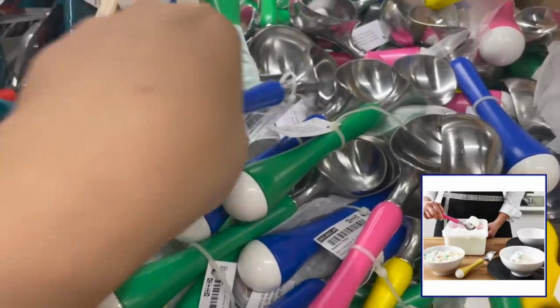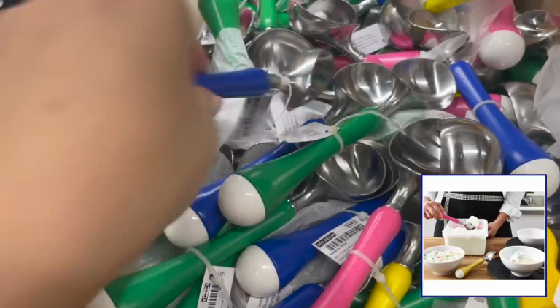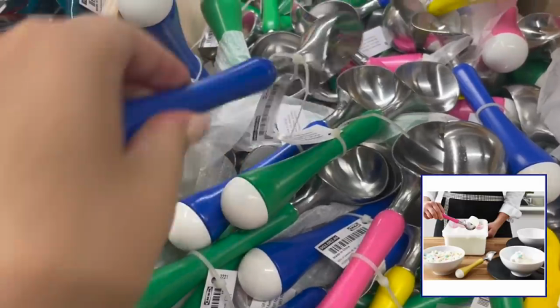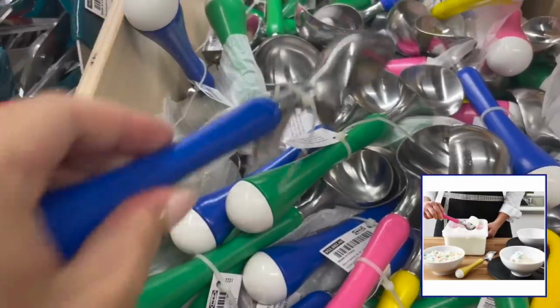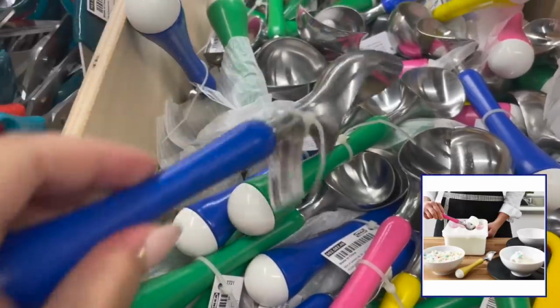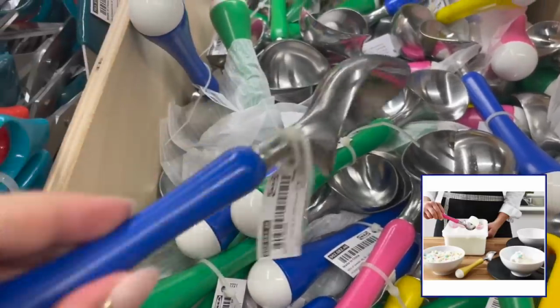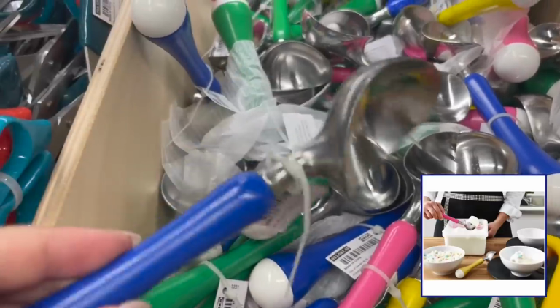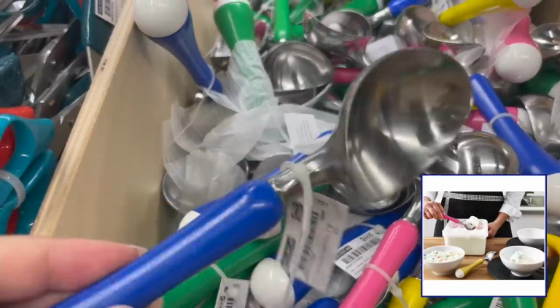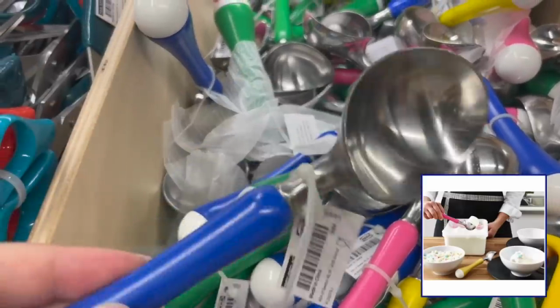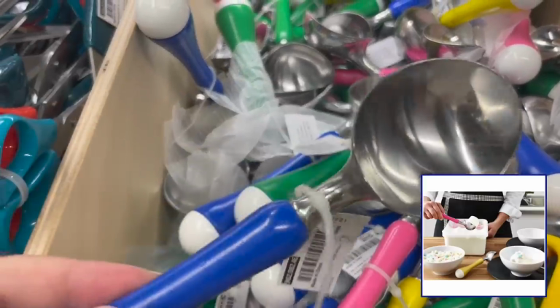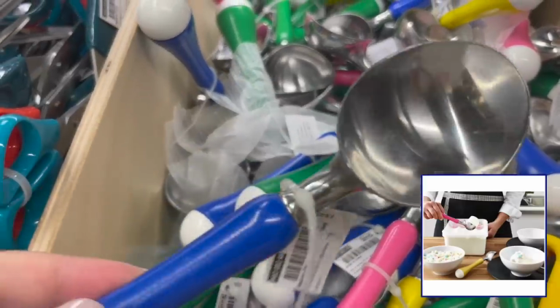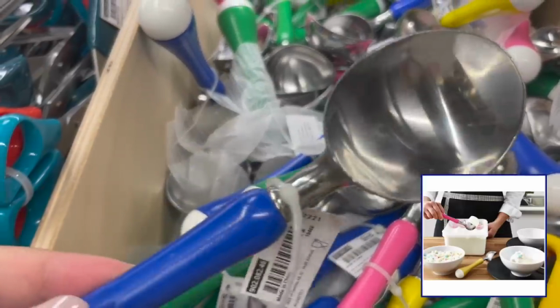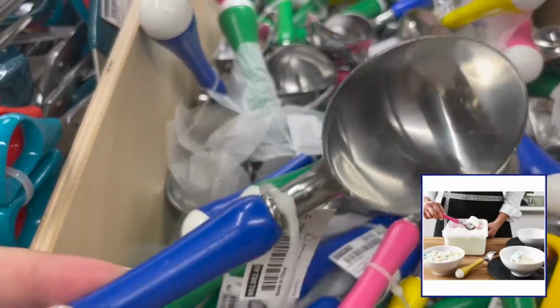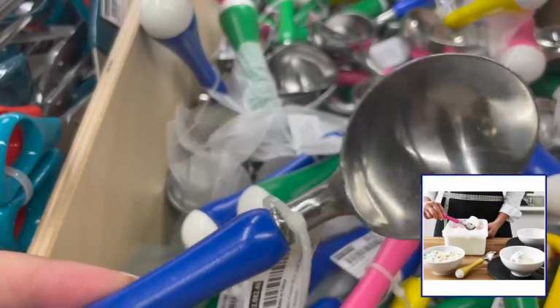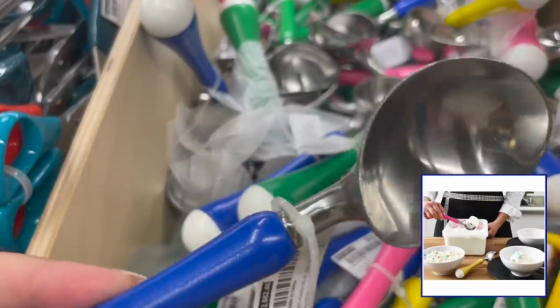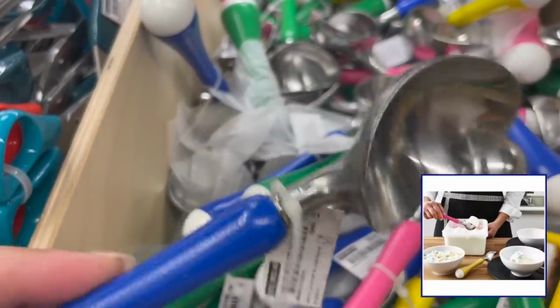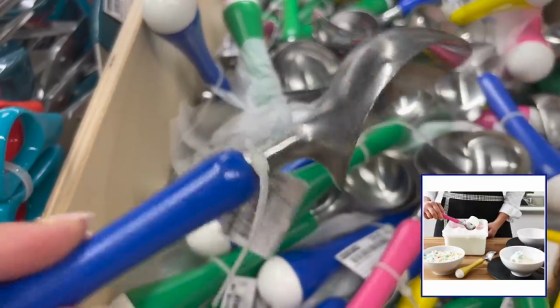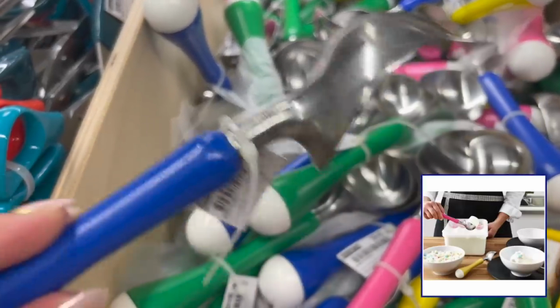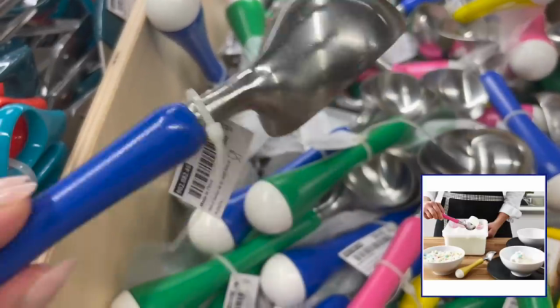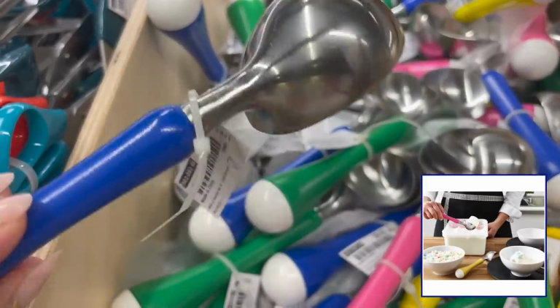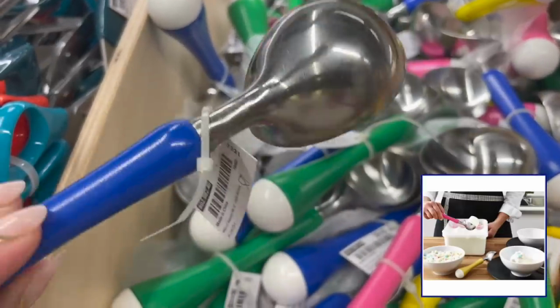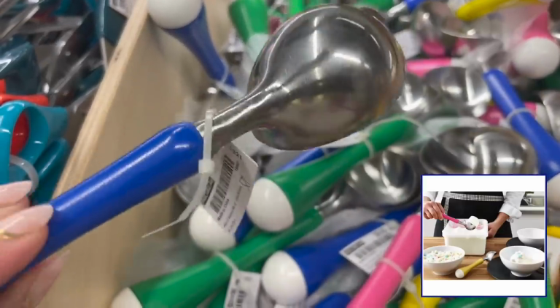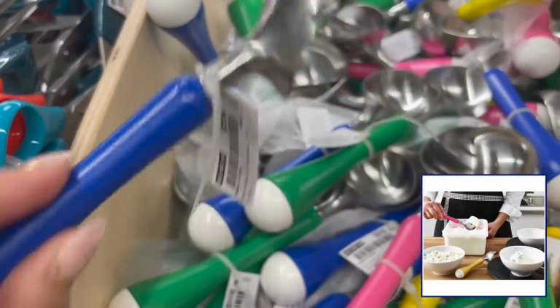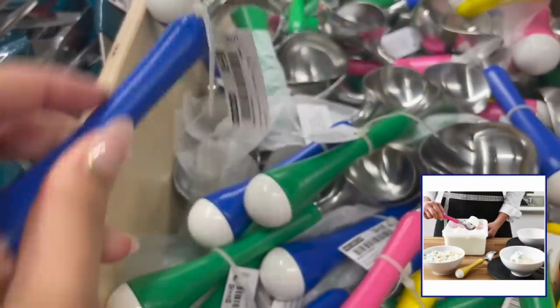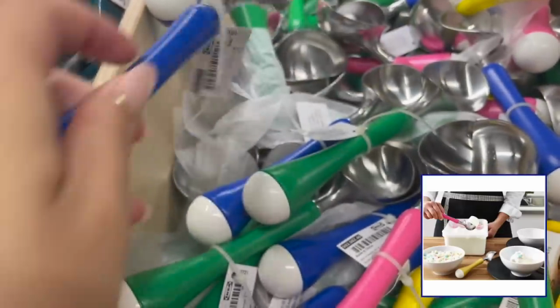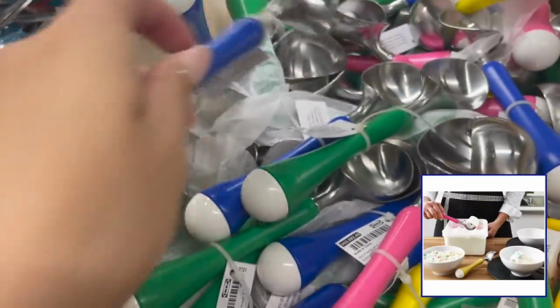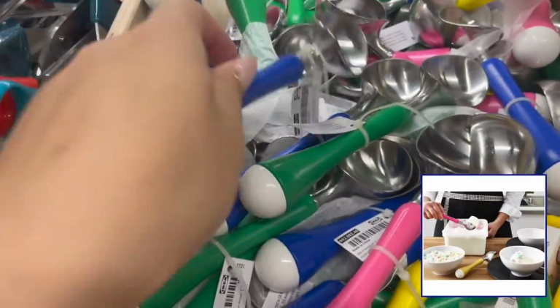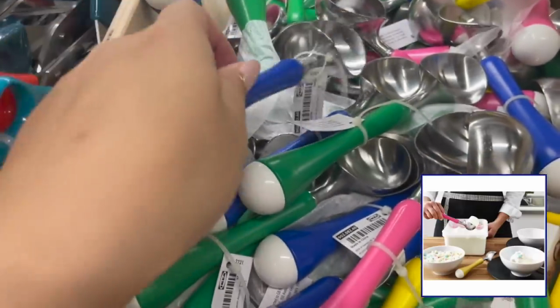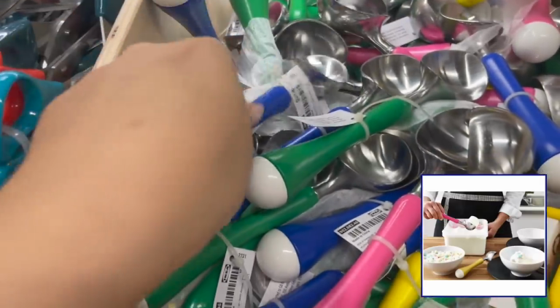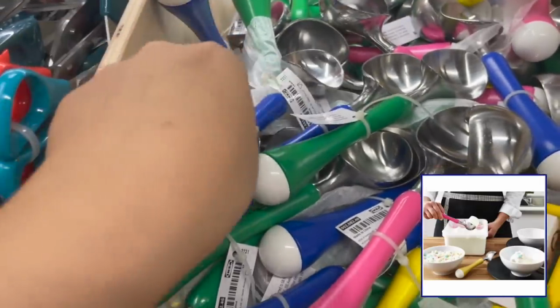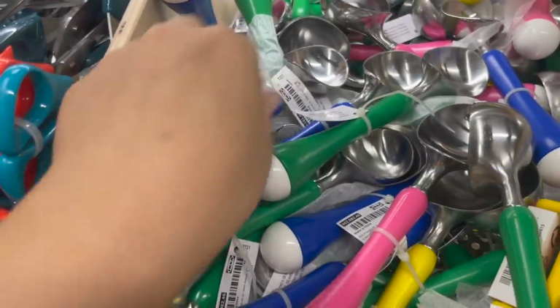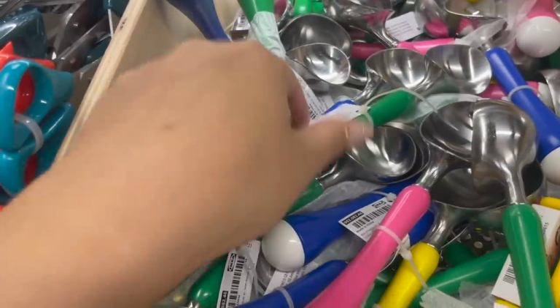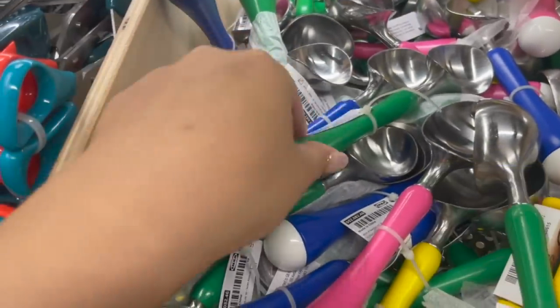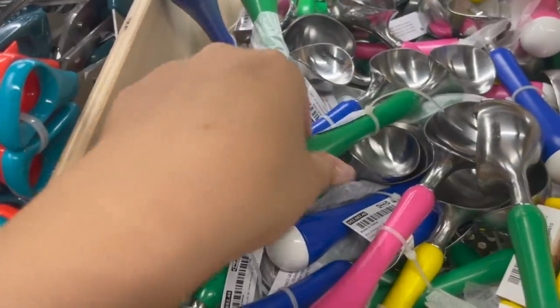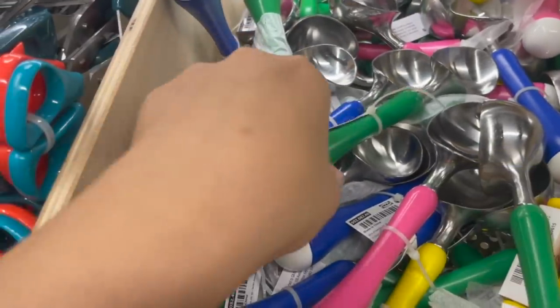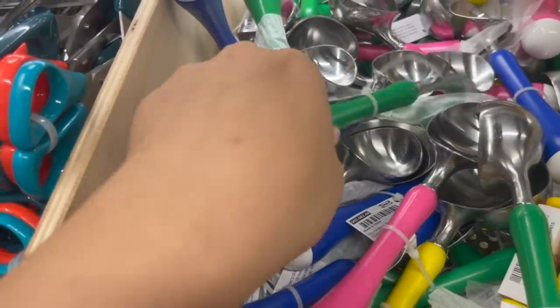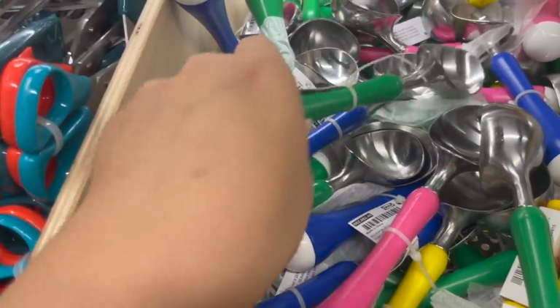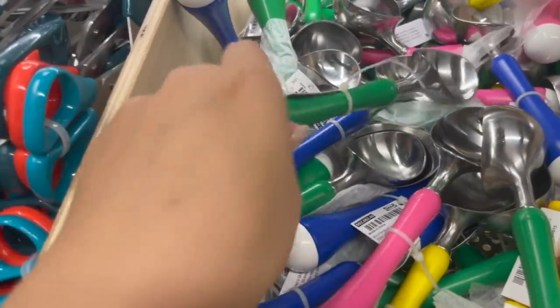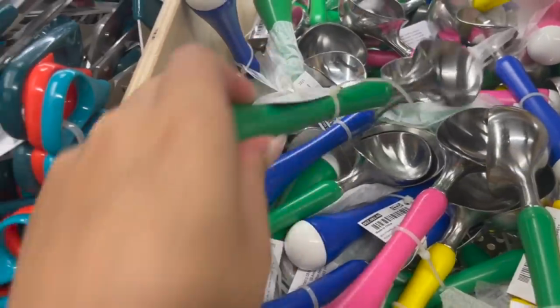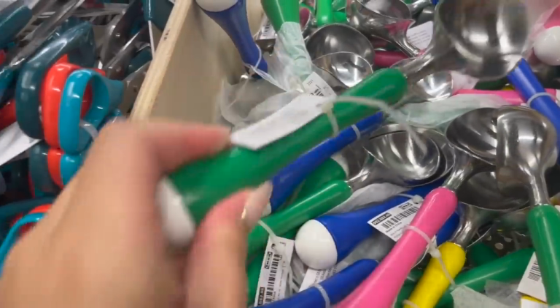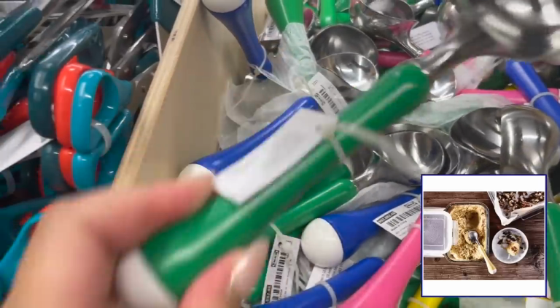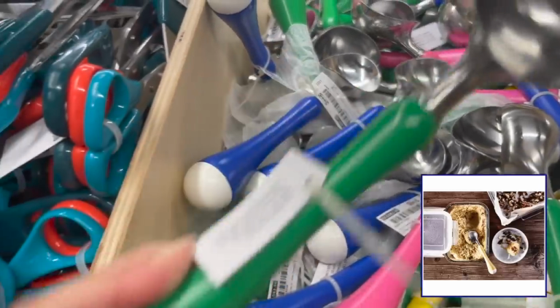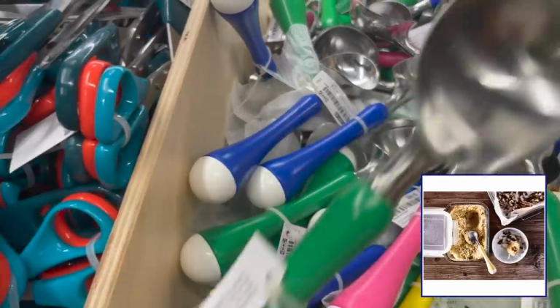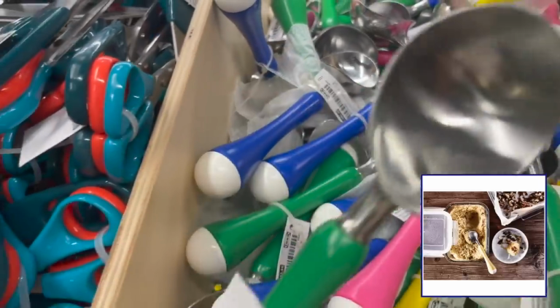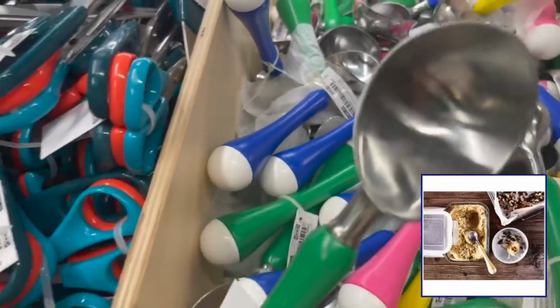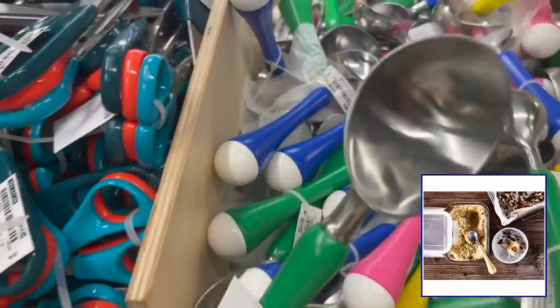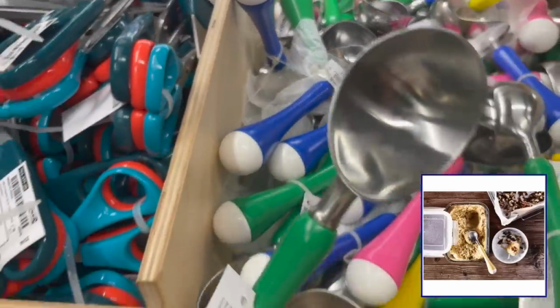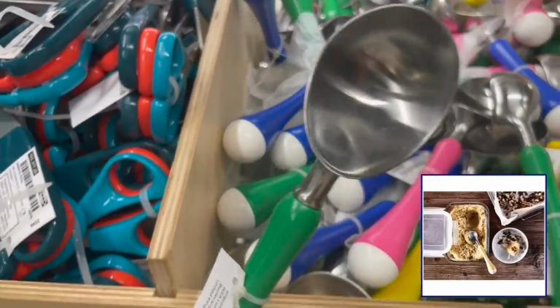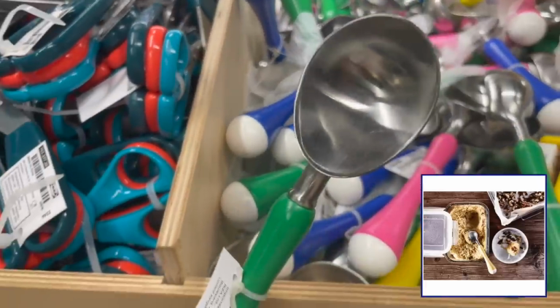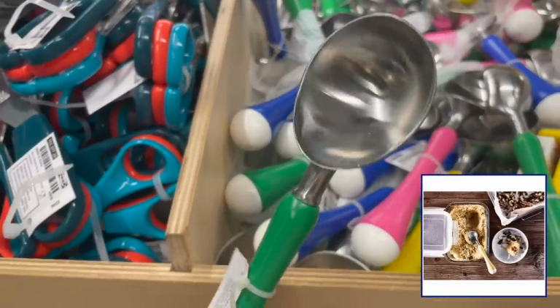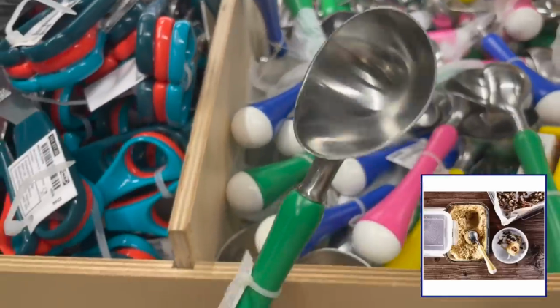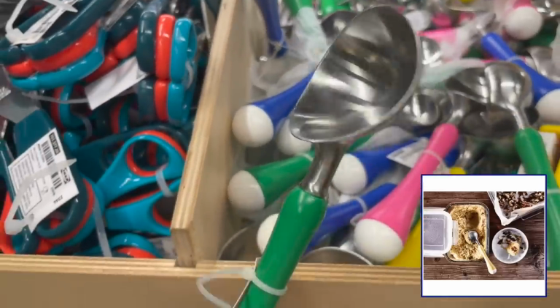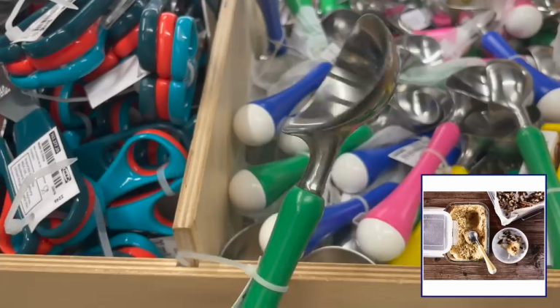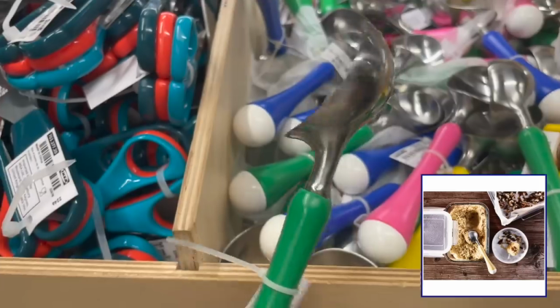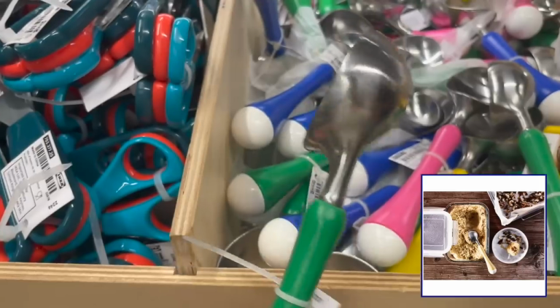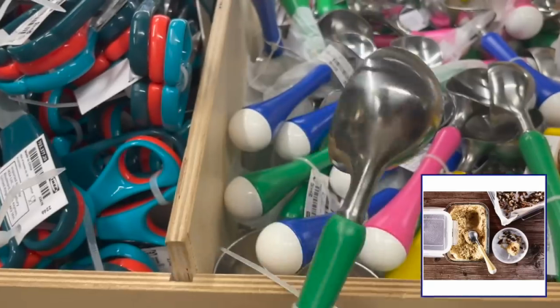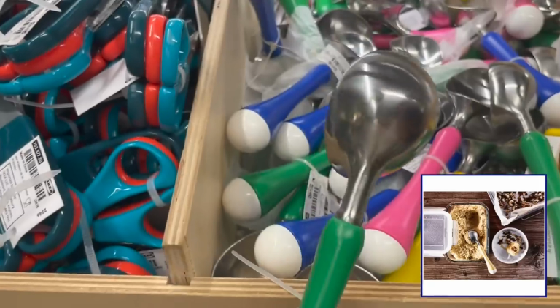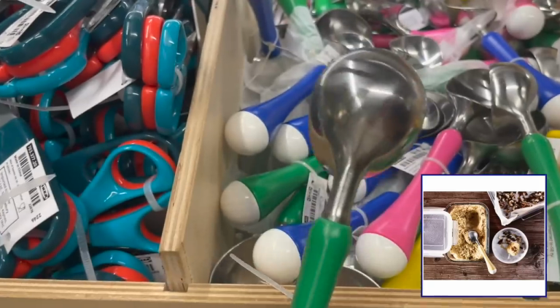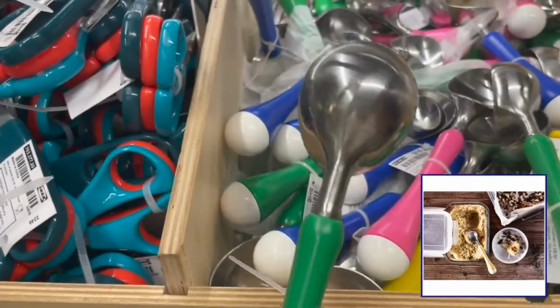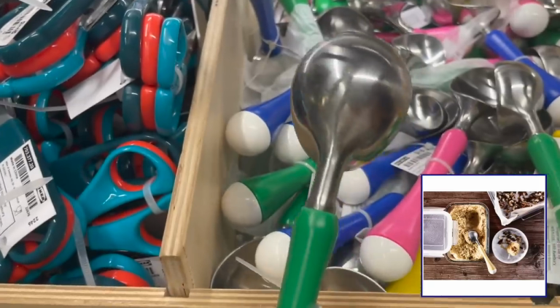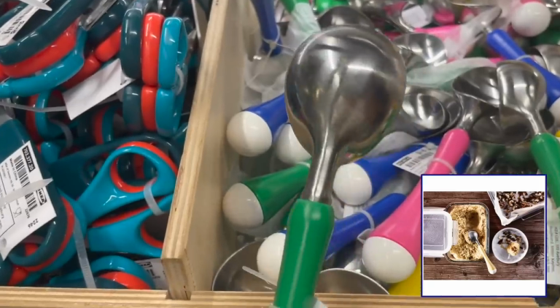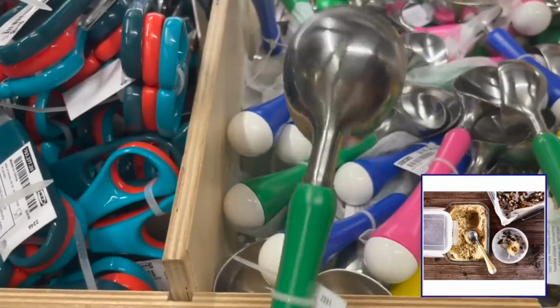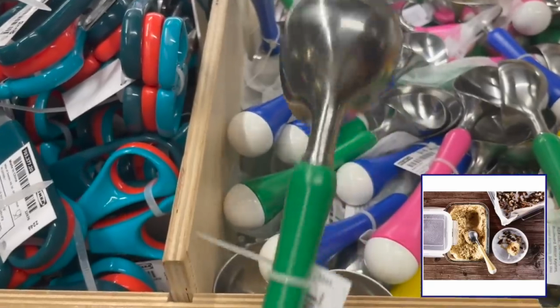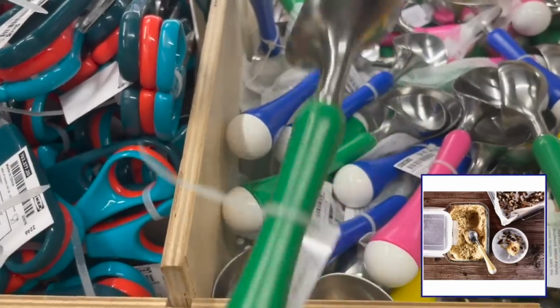These ice cream scoops come in four different colors — yellow, green, blue, and pink — and they are just $3.99.